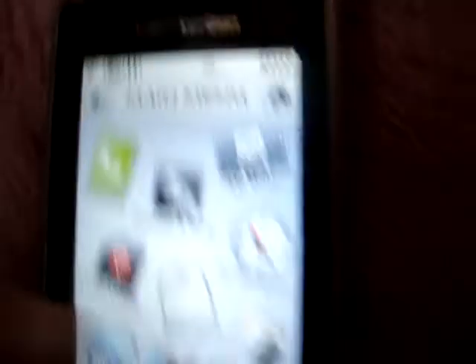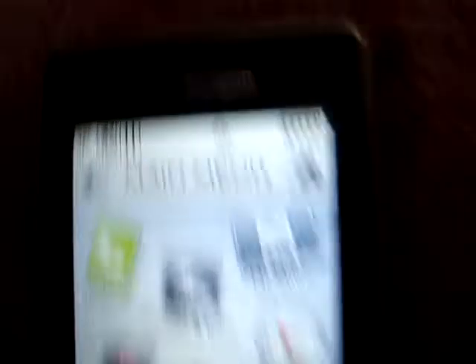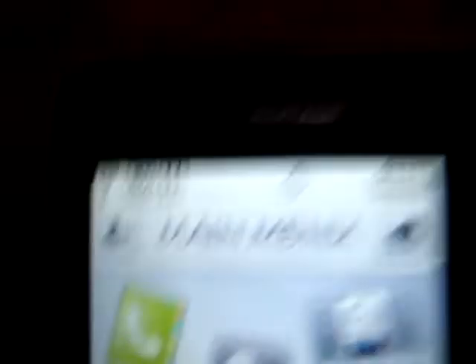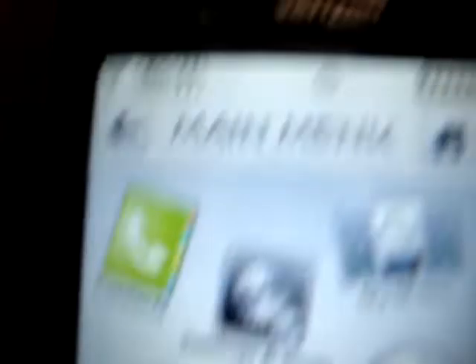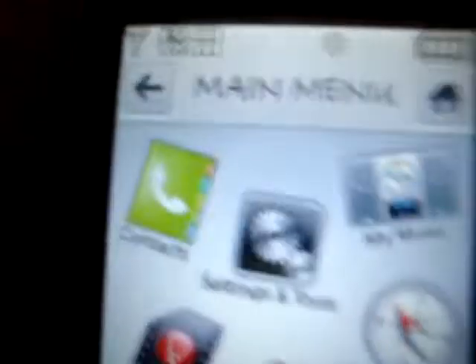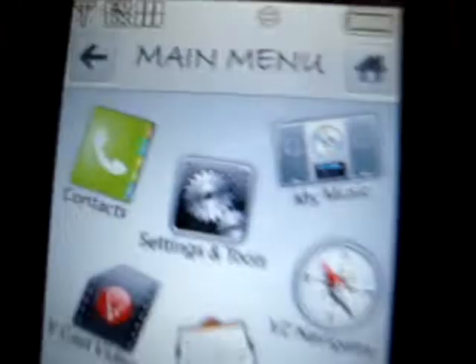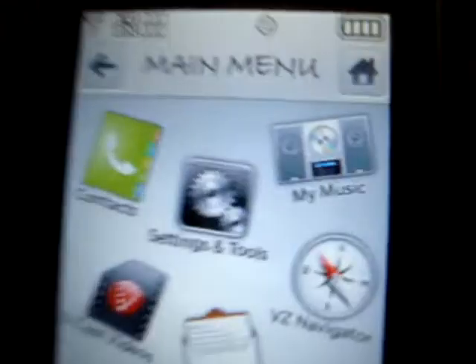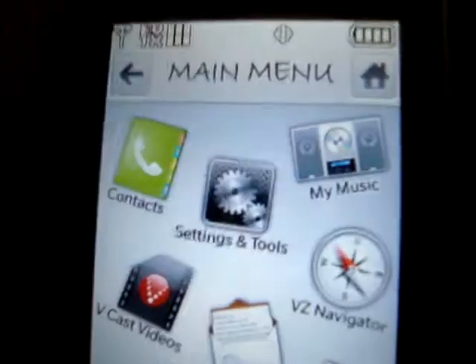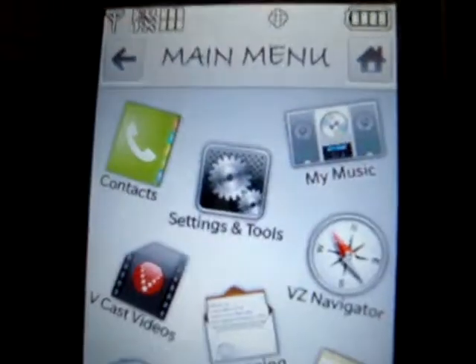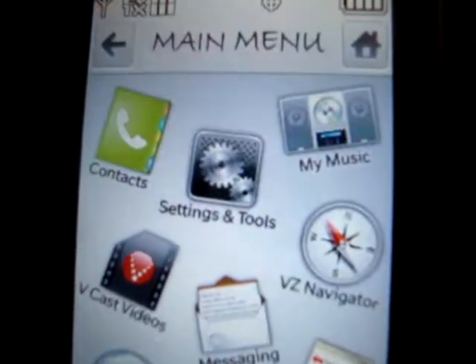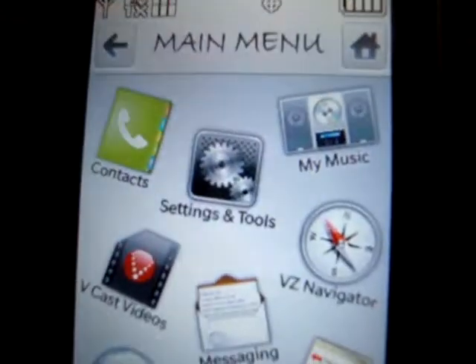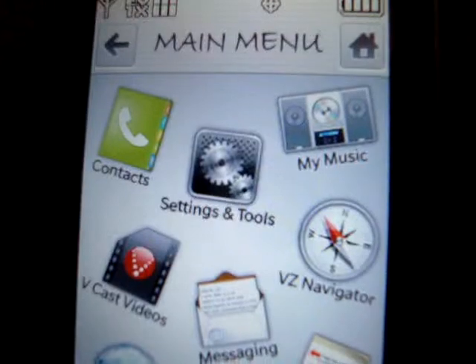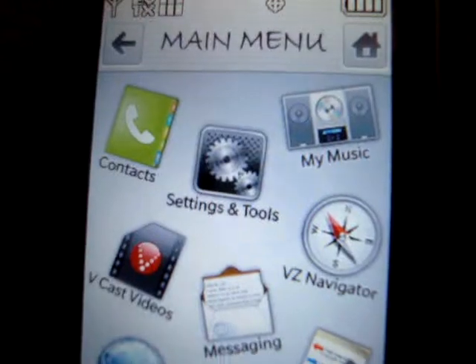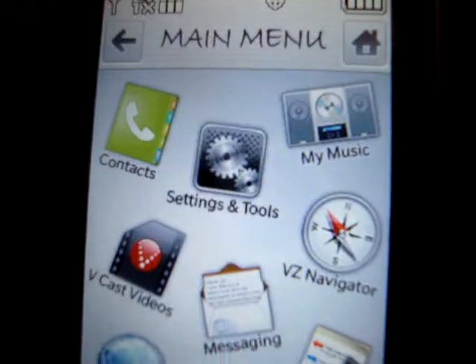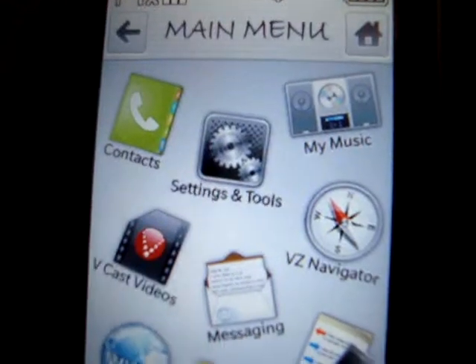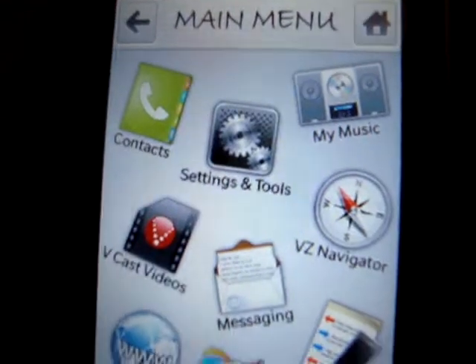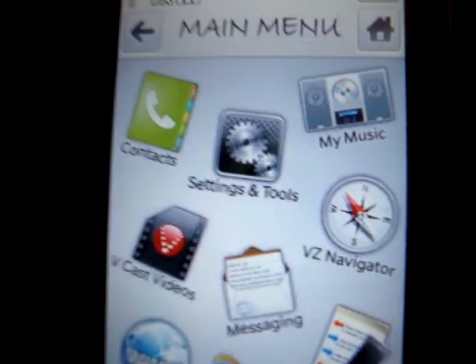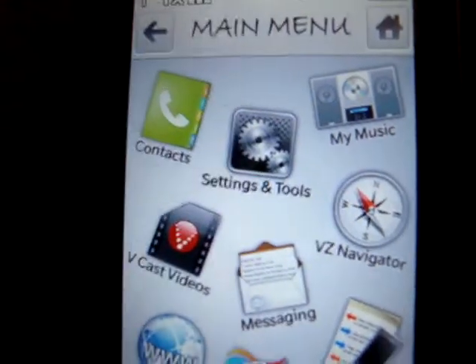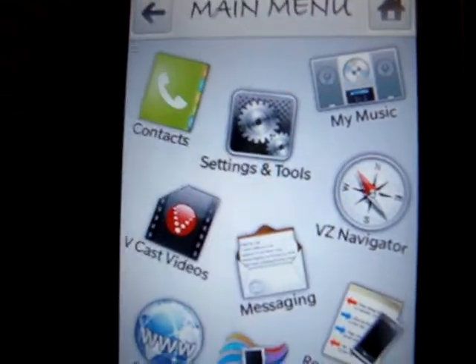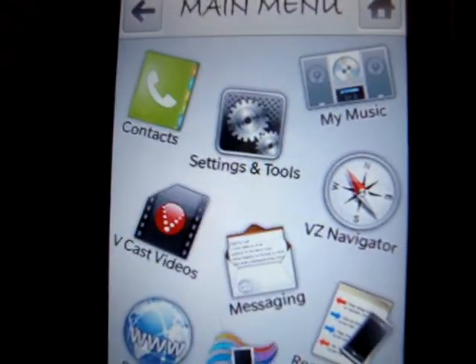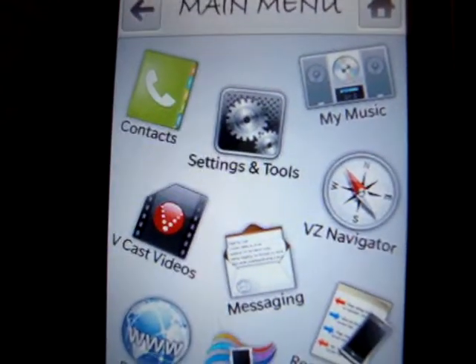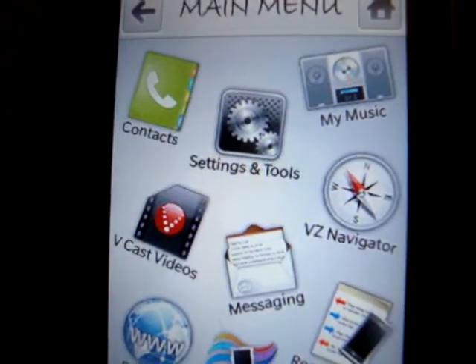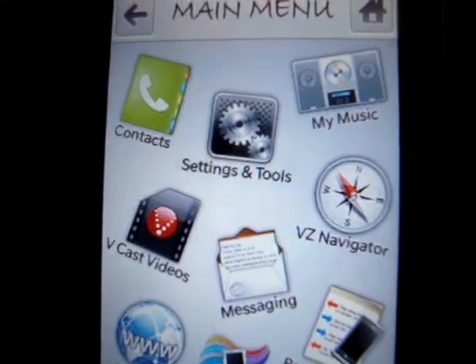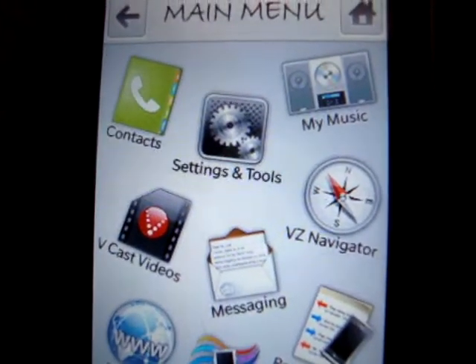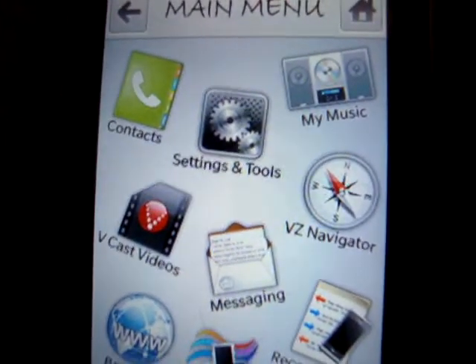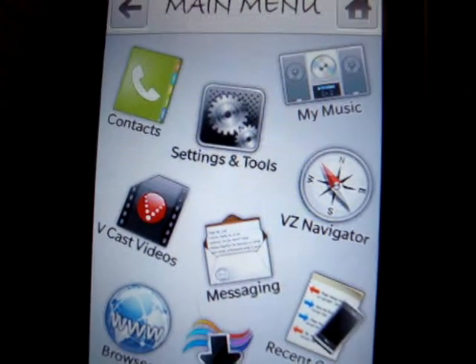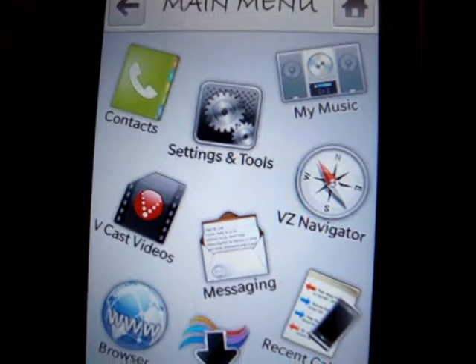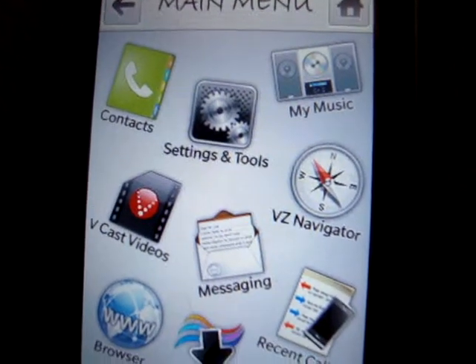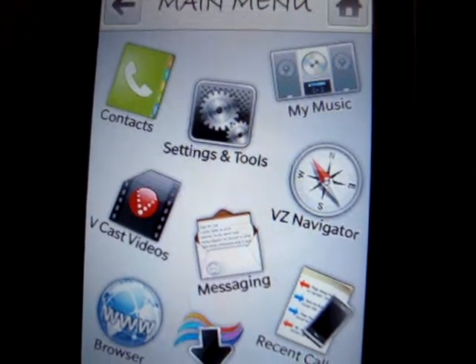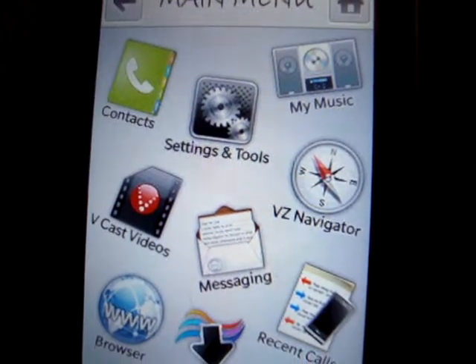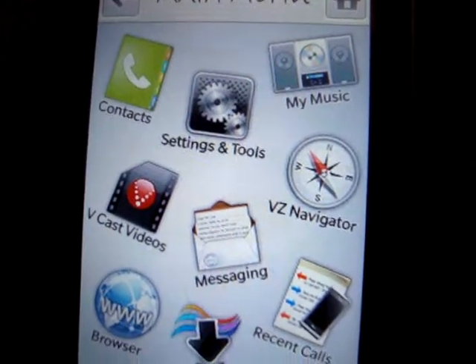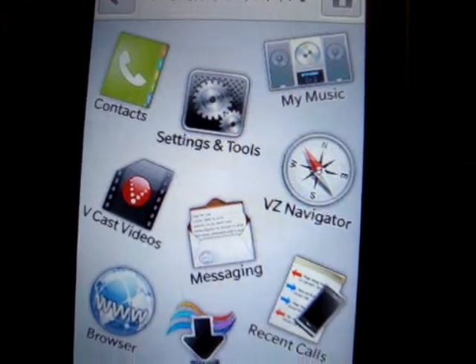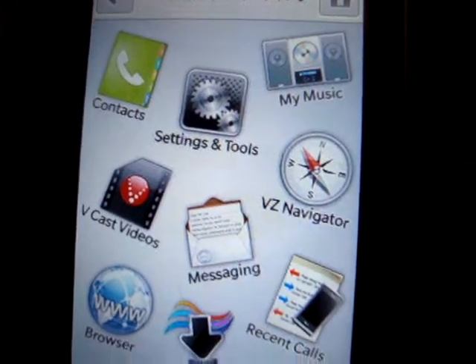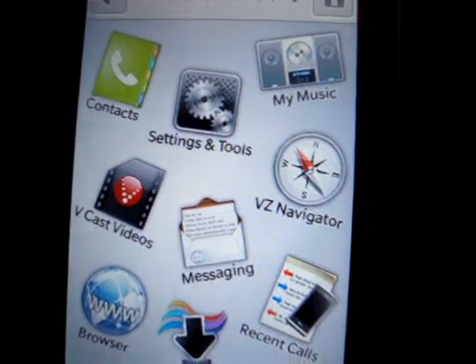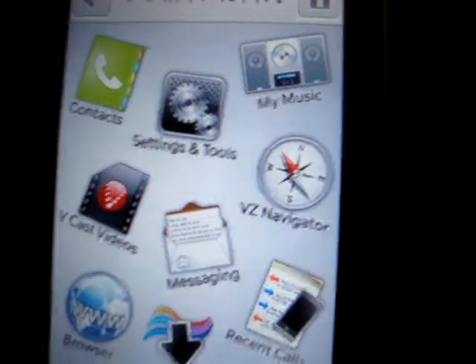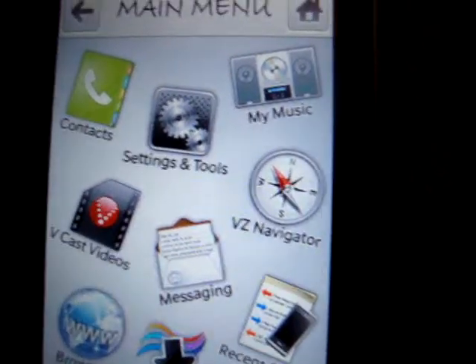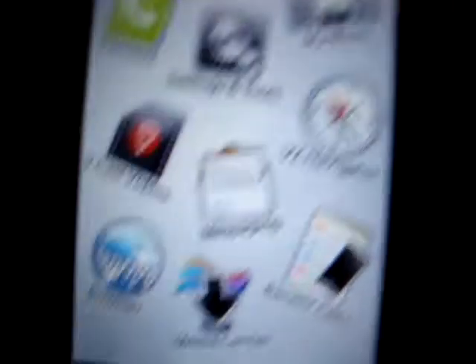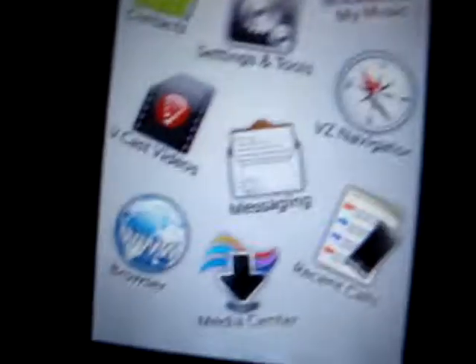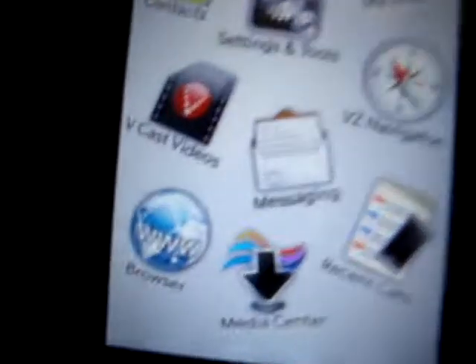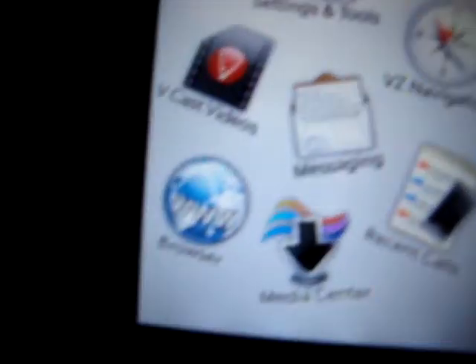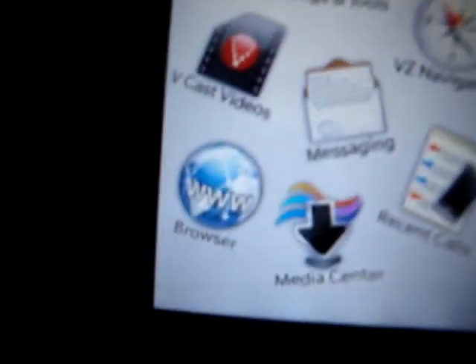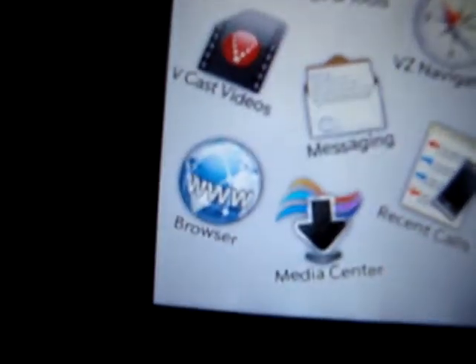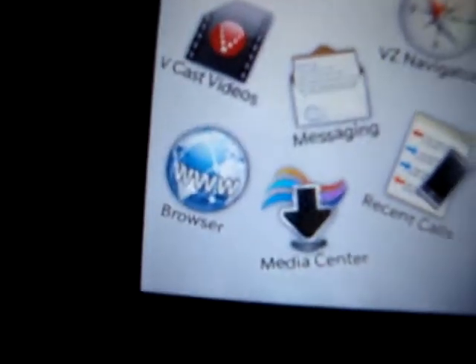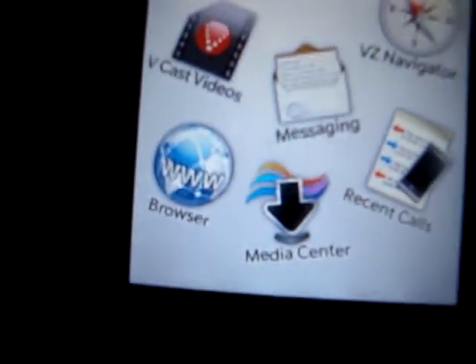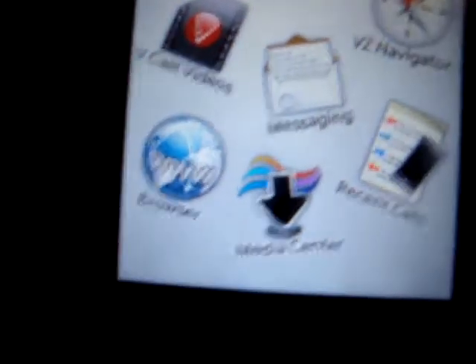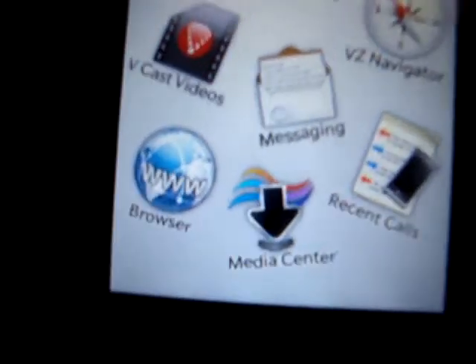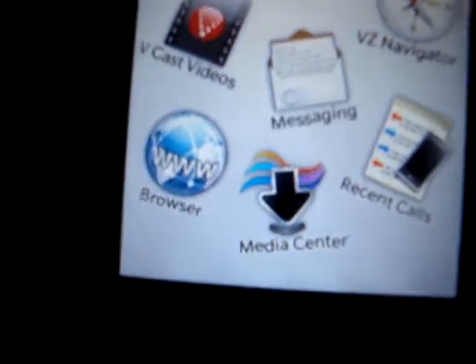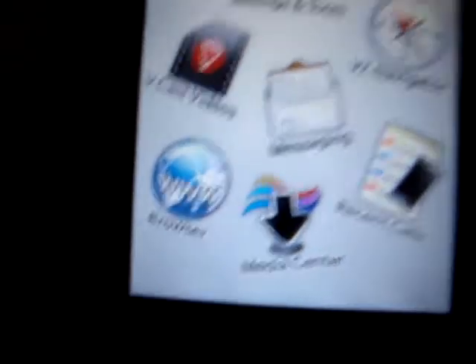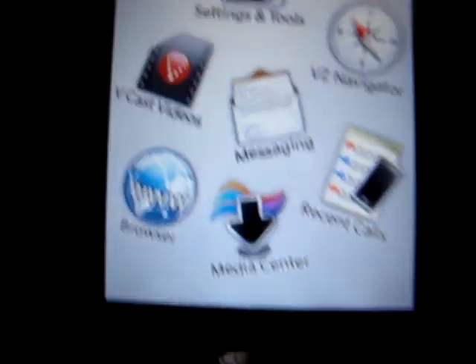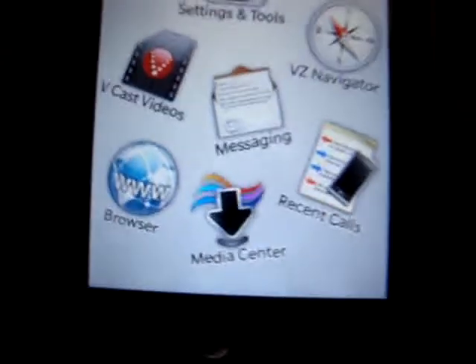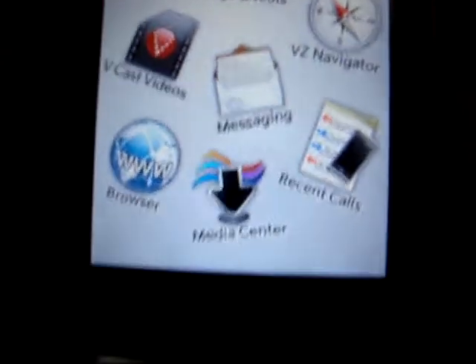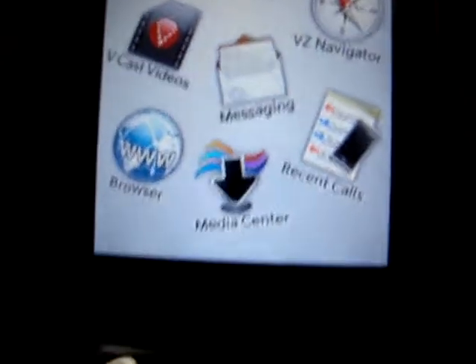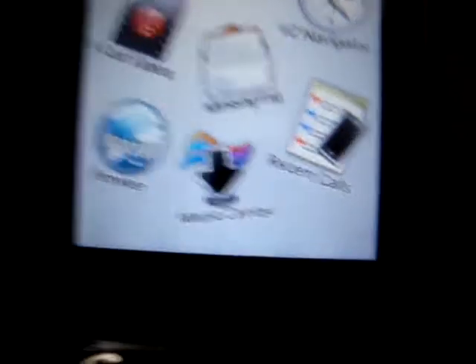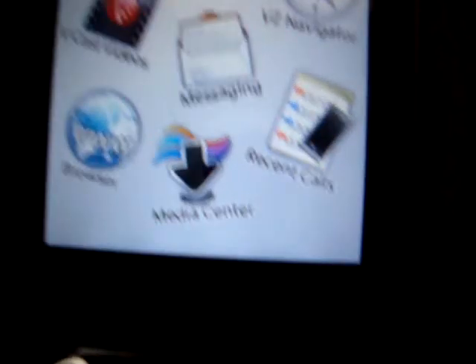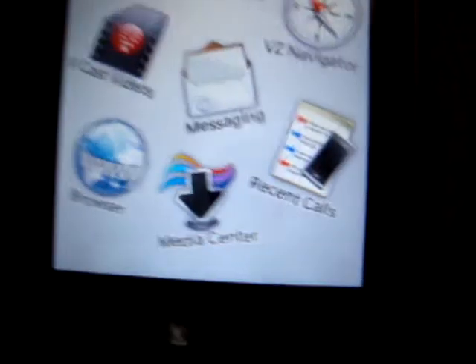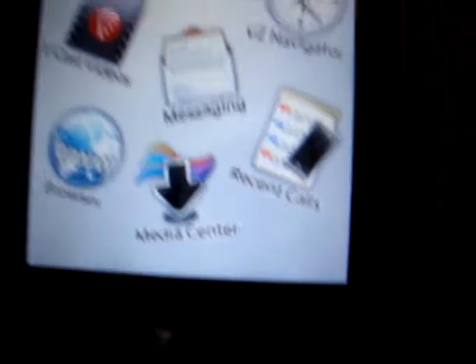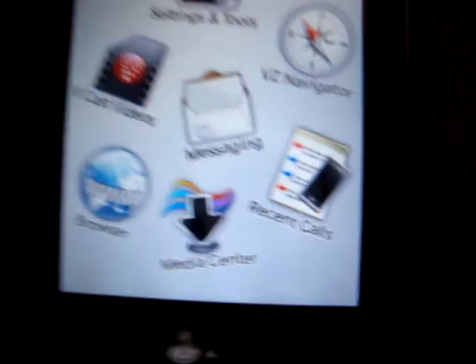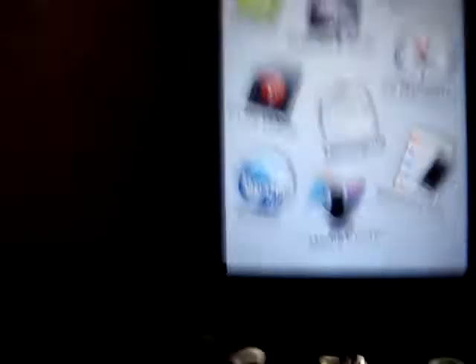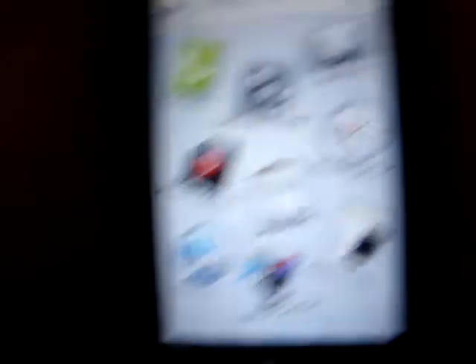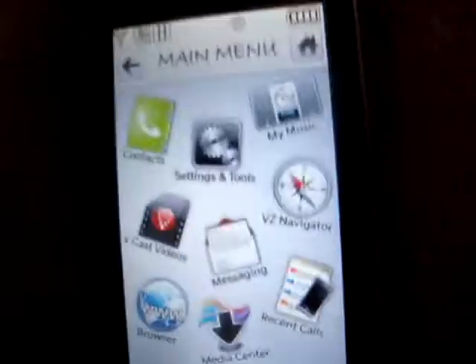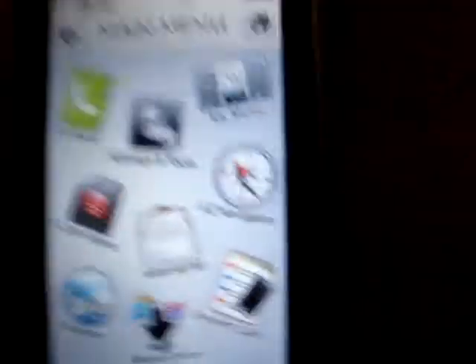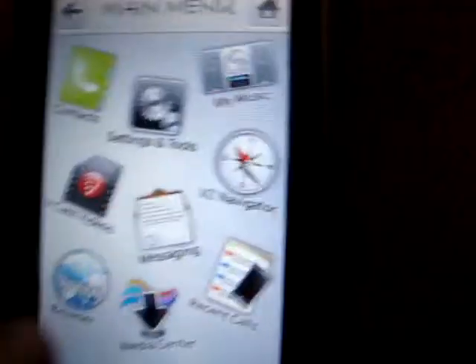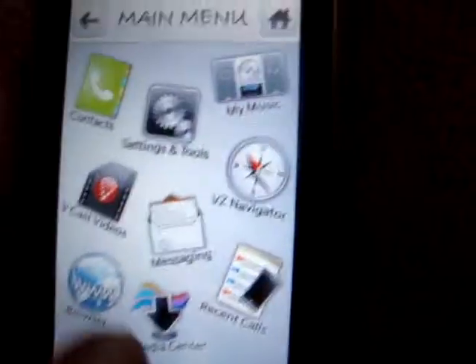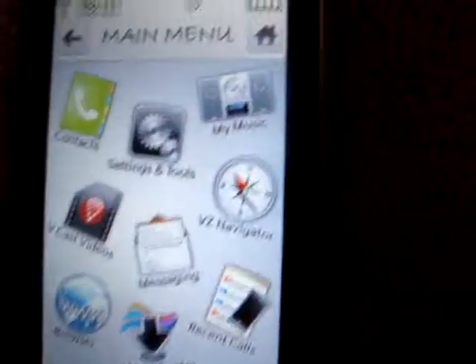I have contacts, settings and tools, my music, VCasts, videos, messaging, VZ Navigator, browser, media center, and recent calls.